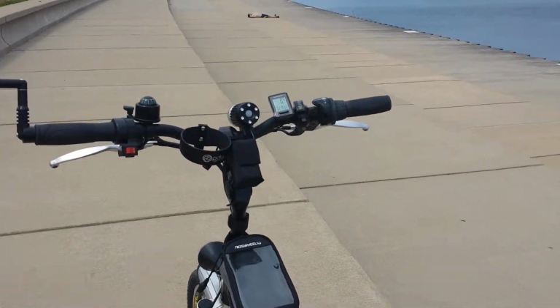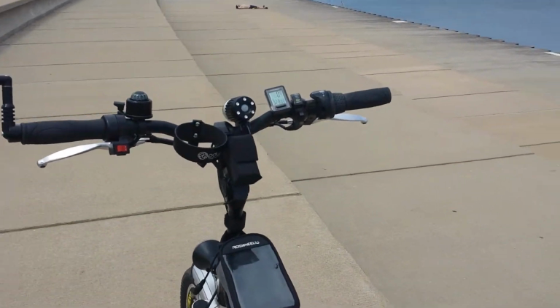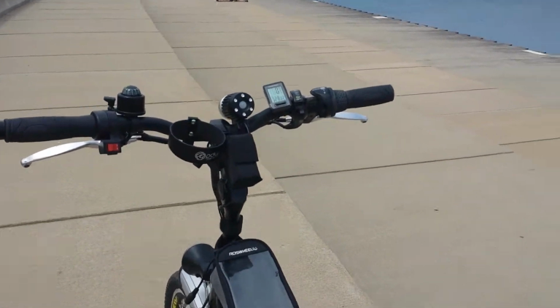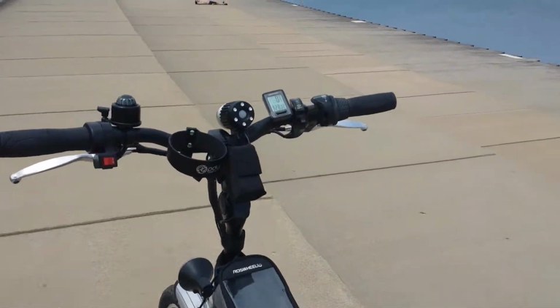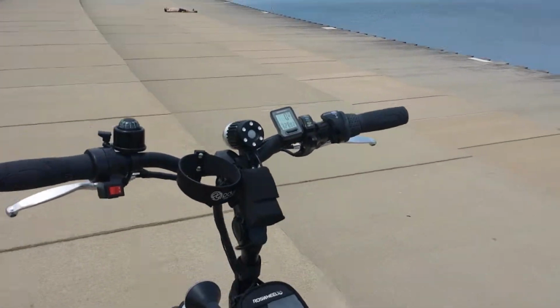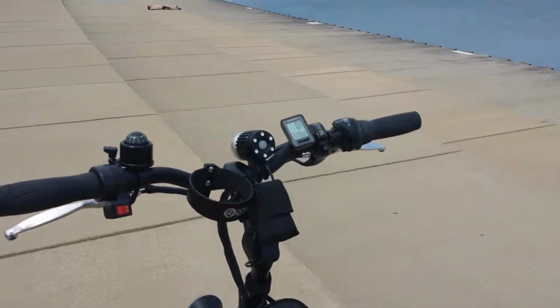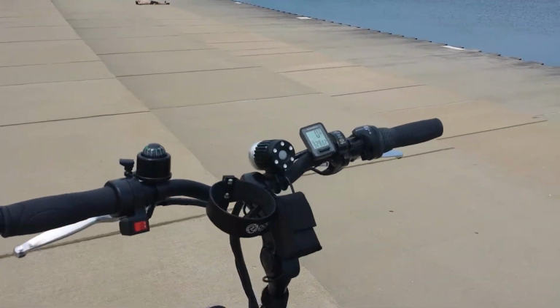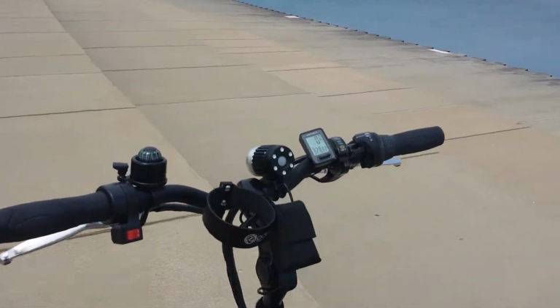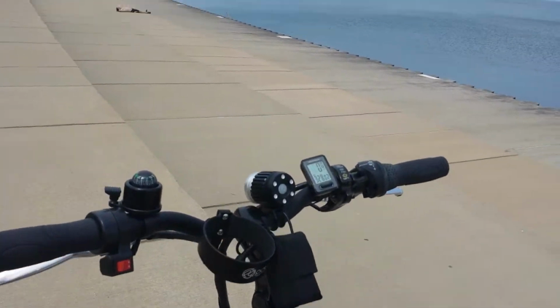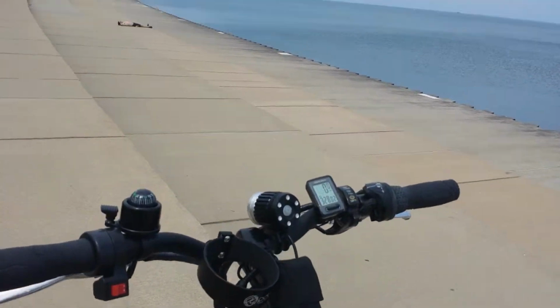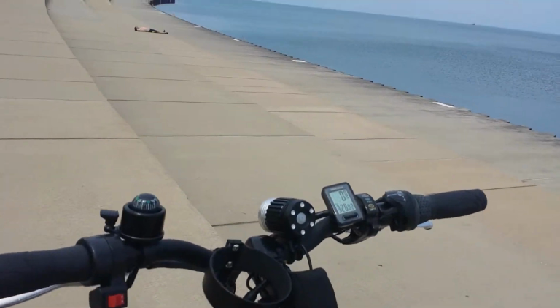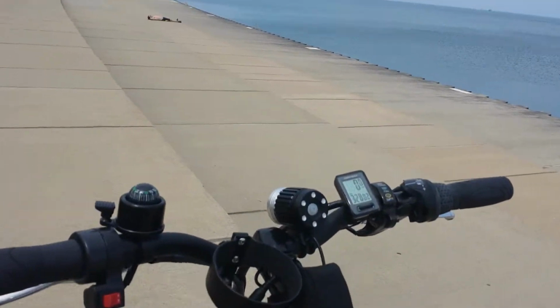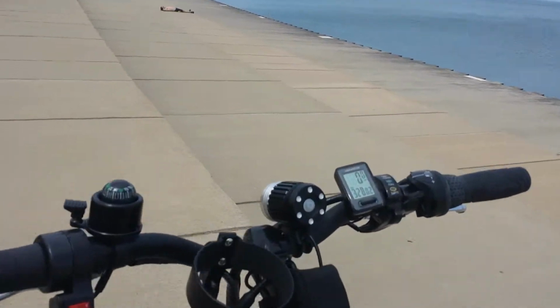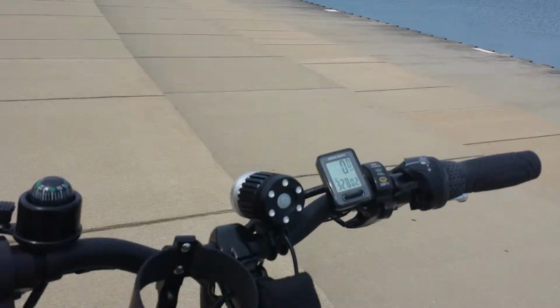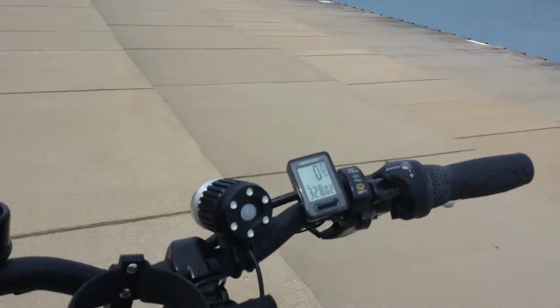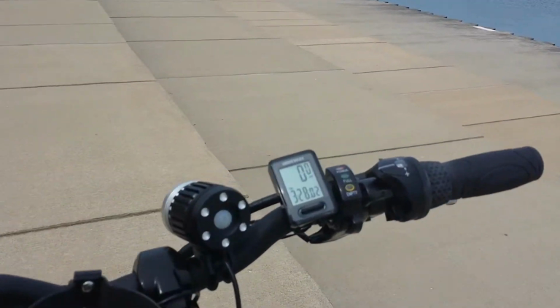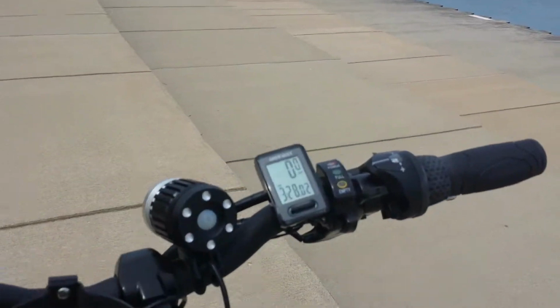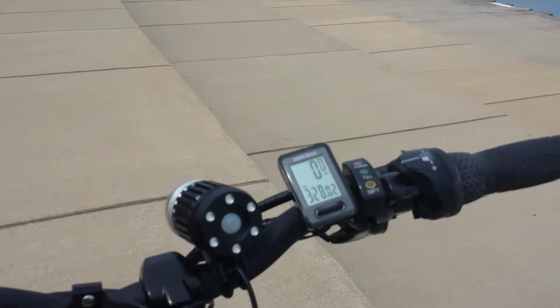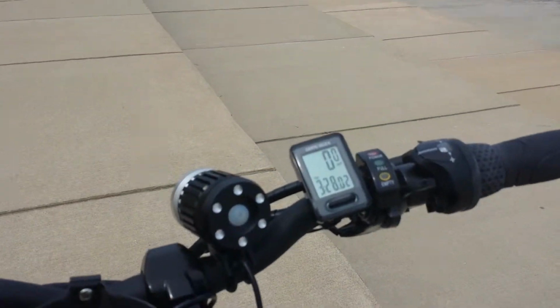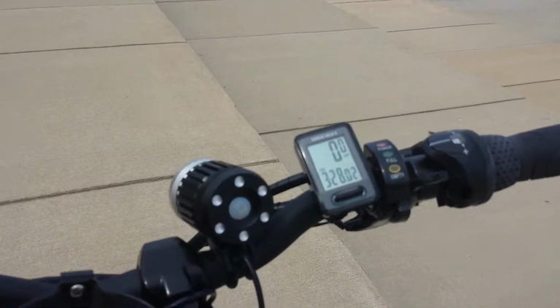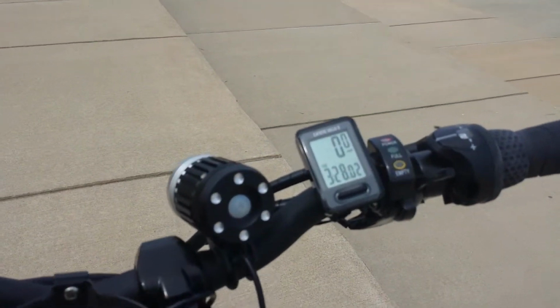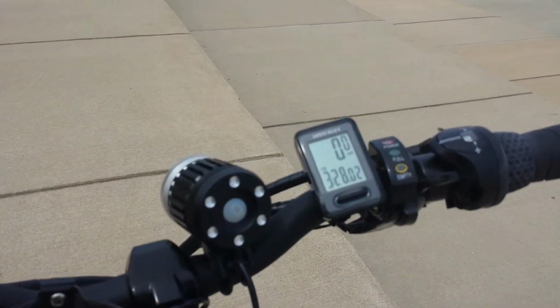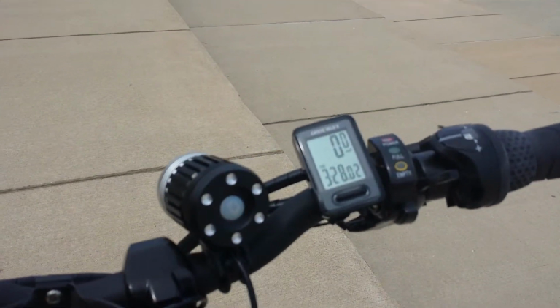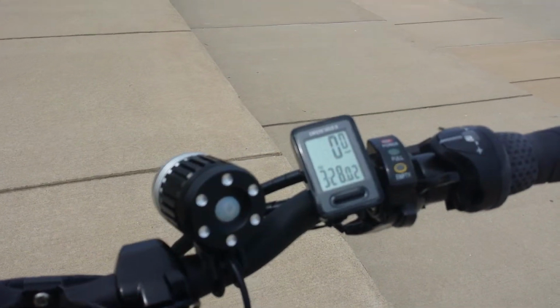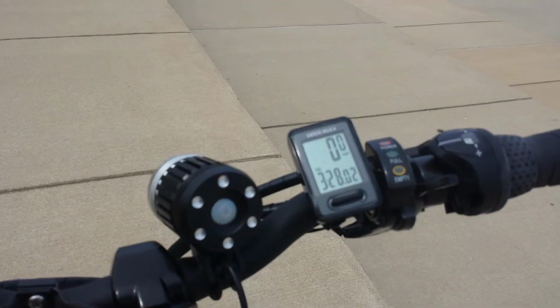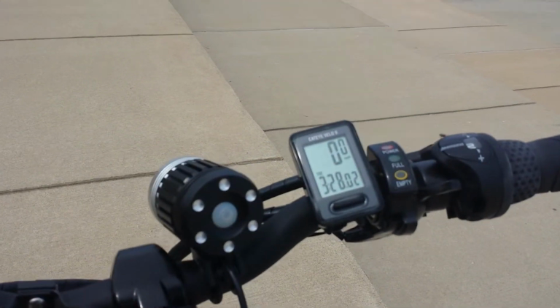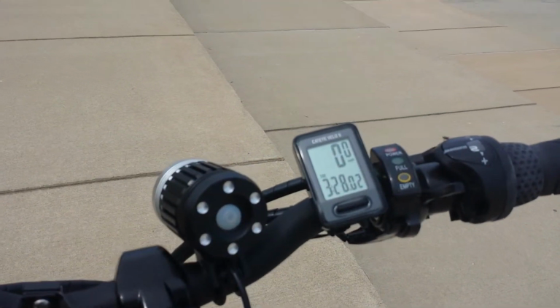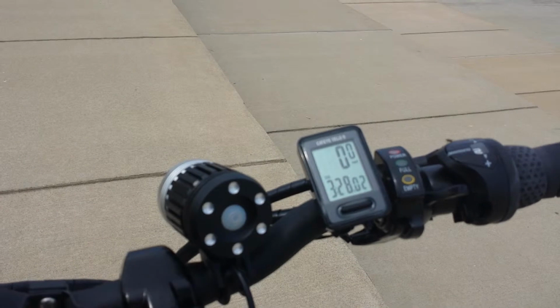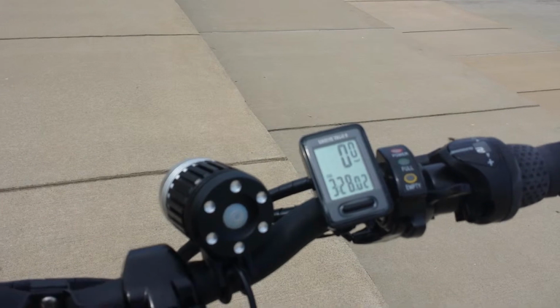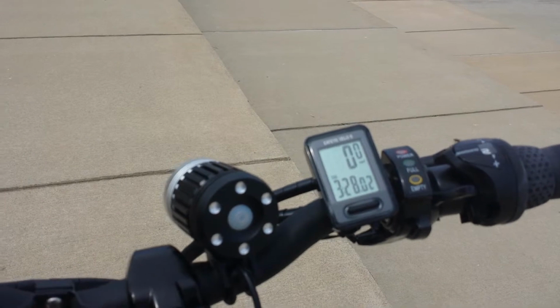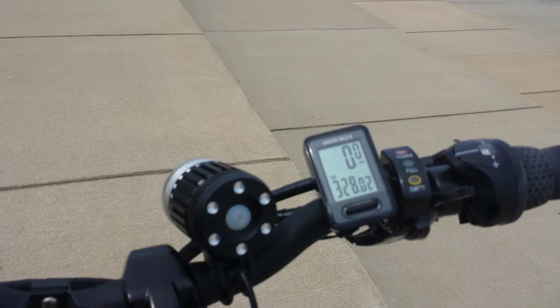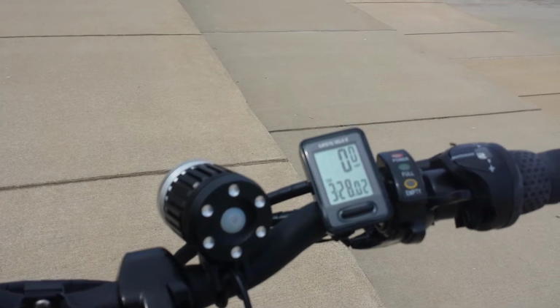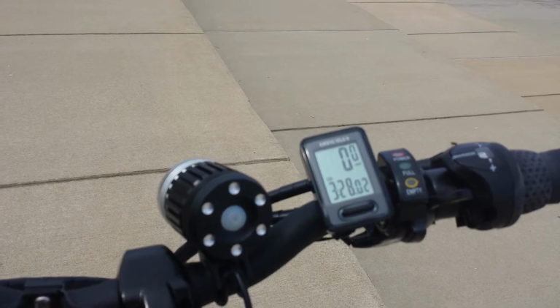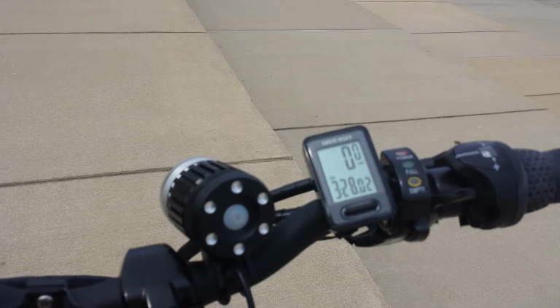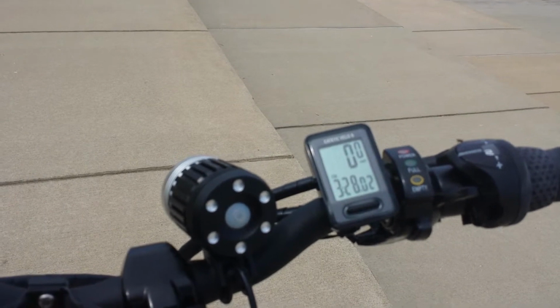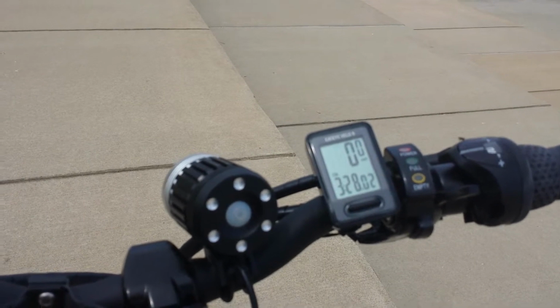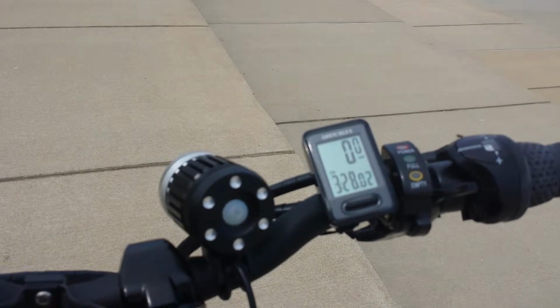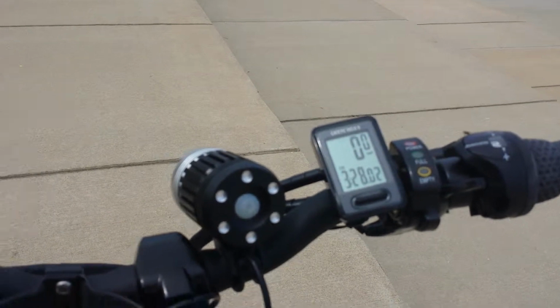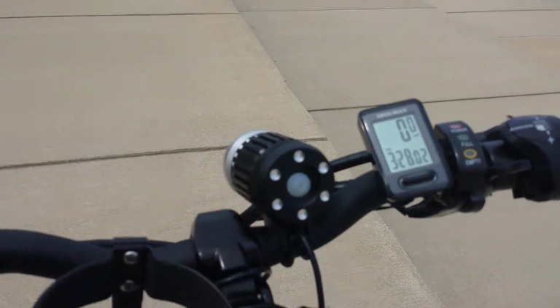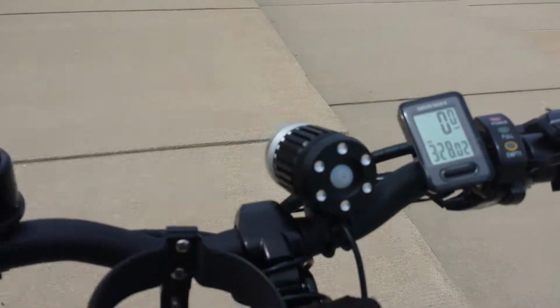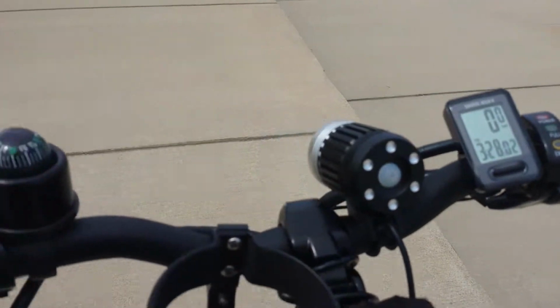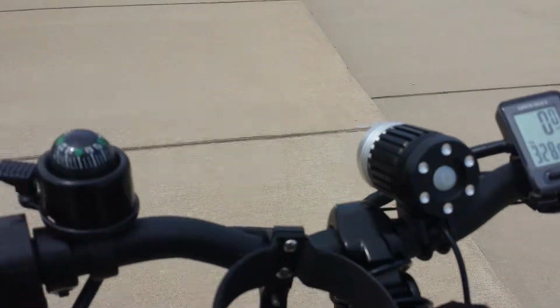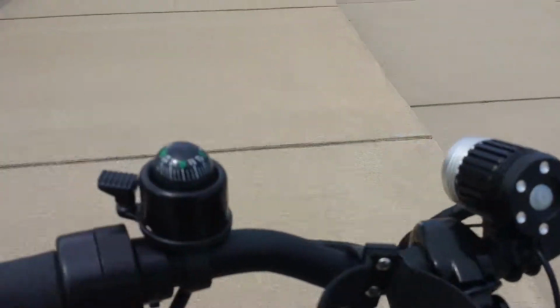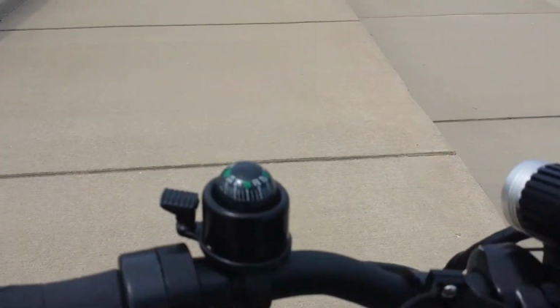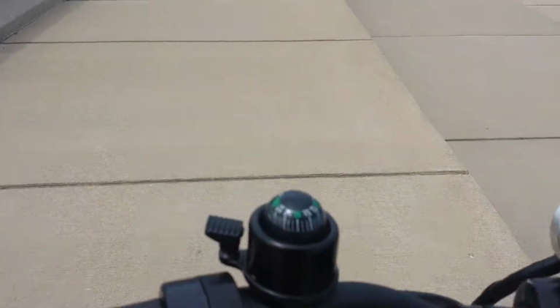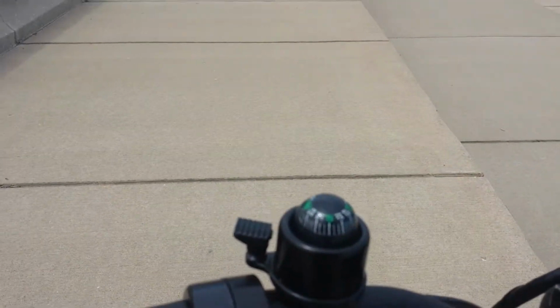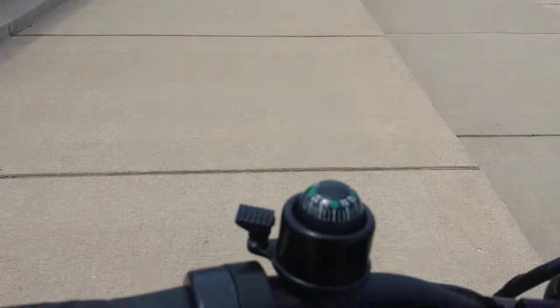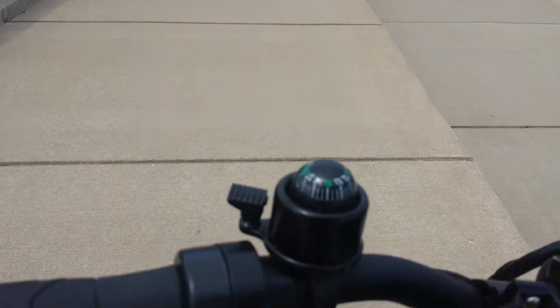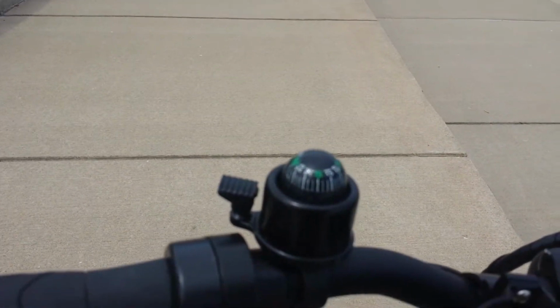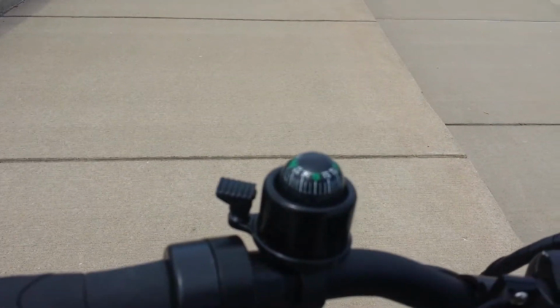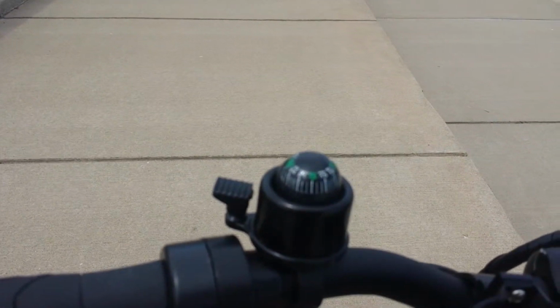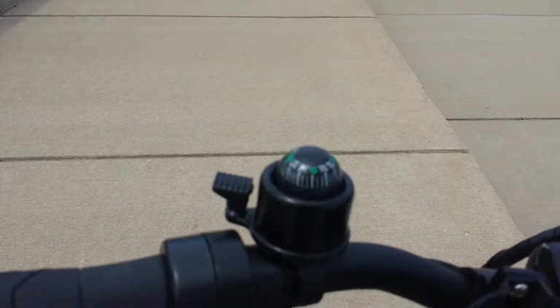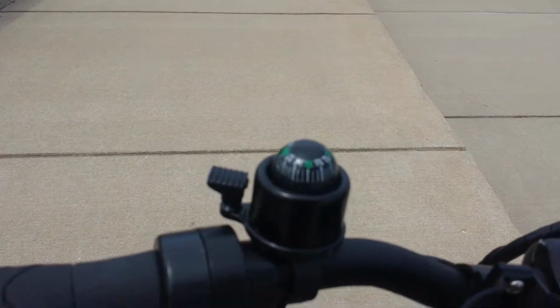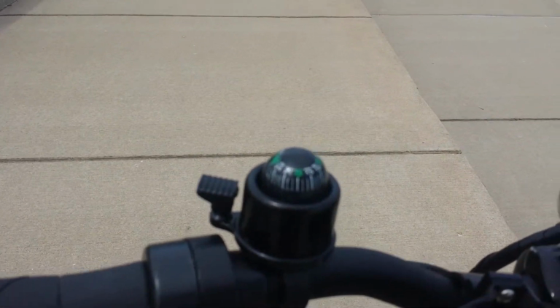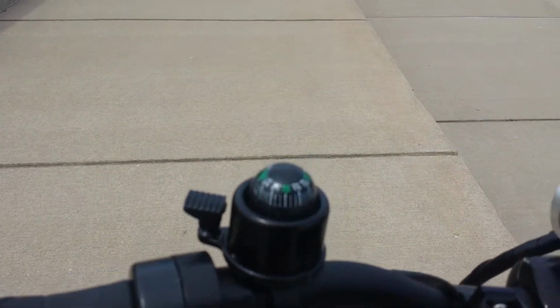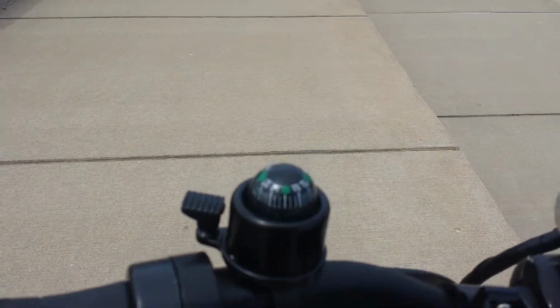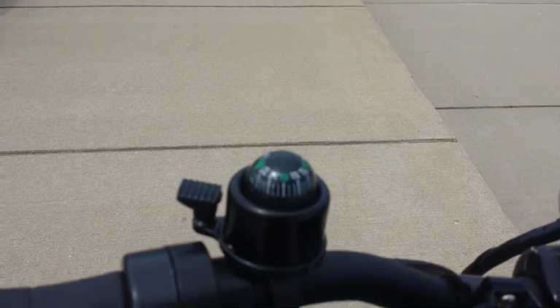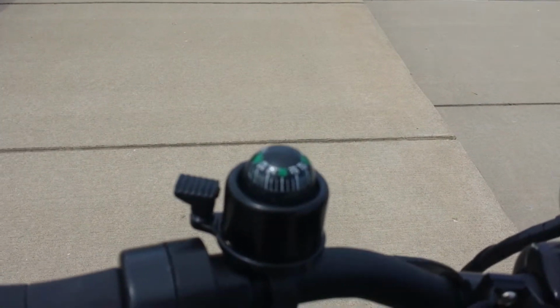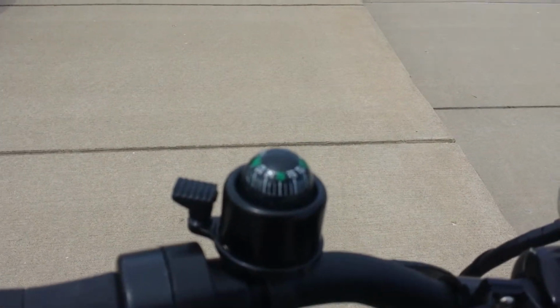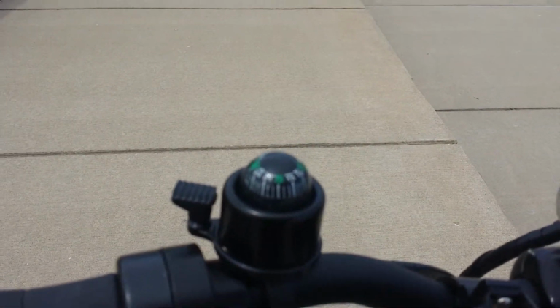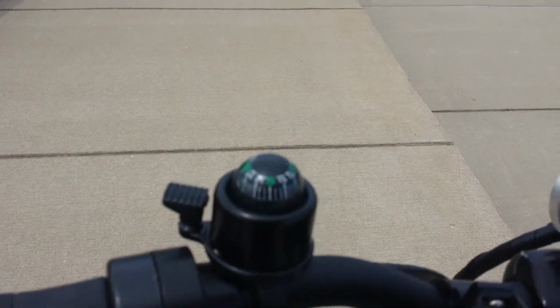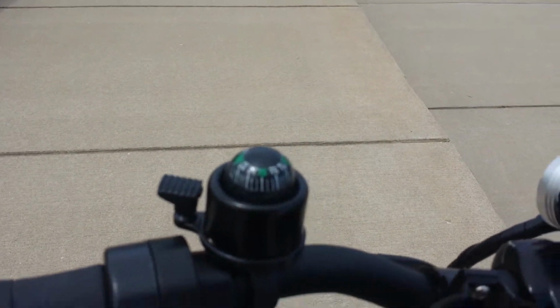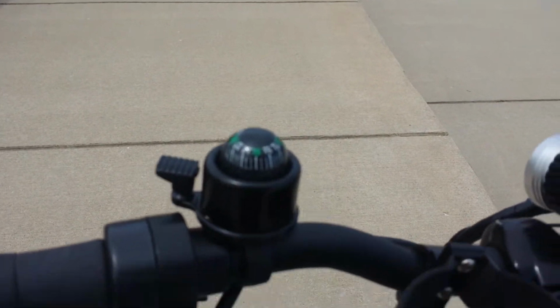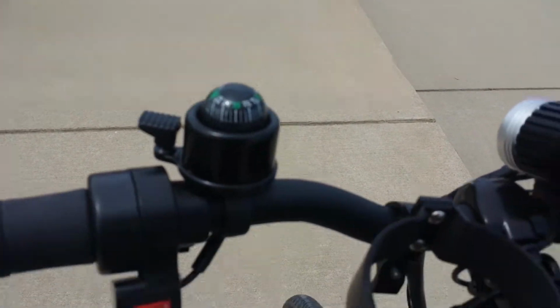And my speedometer and a bell with a compass.